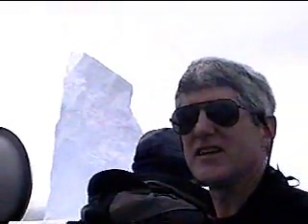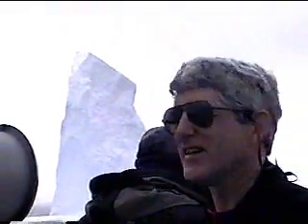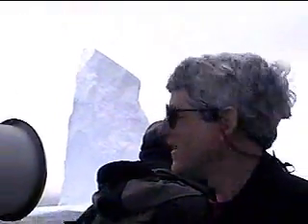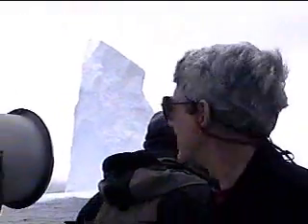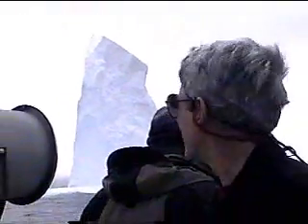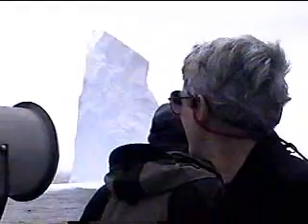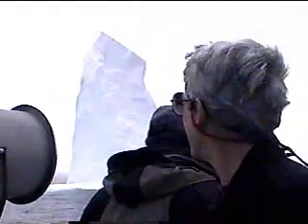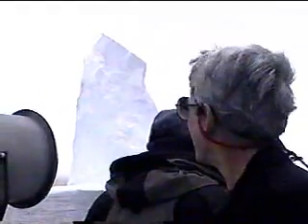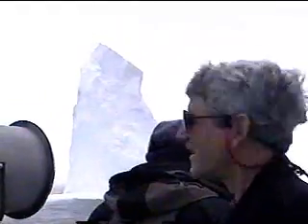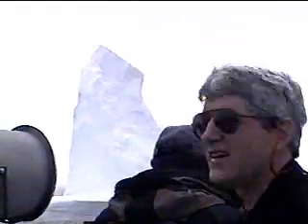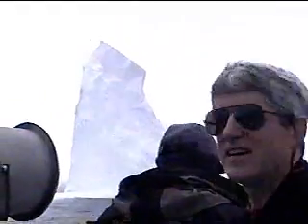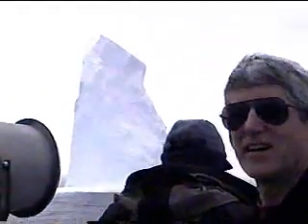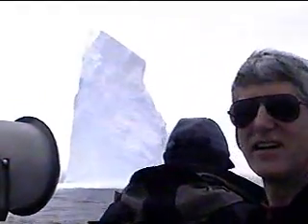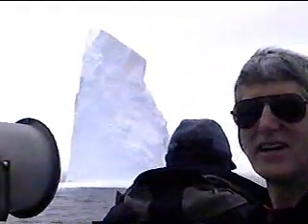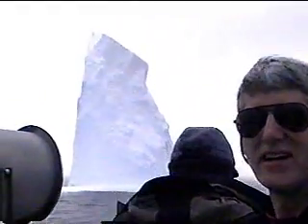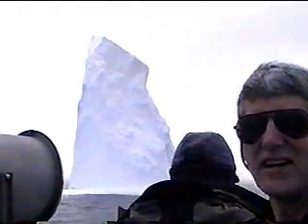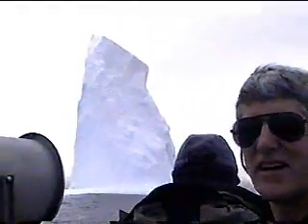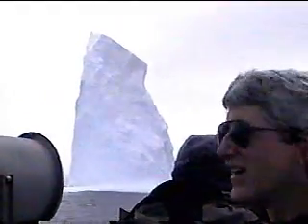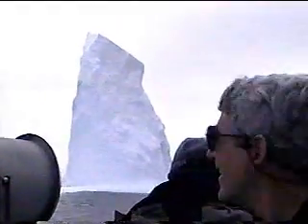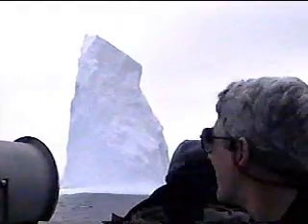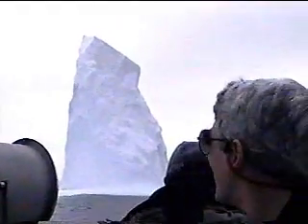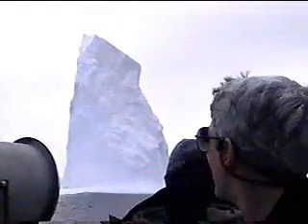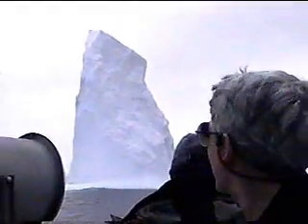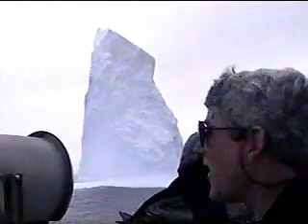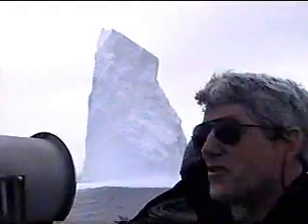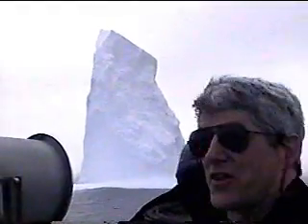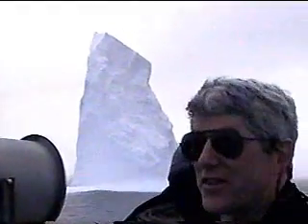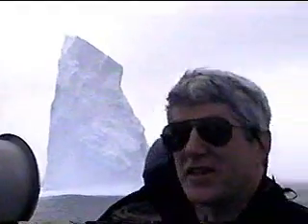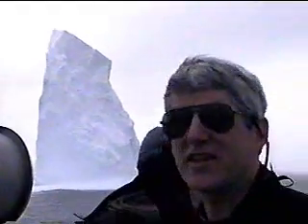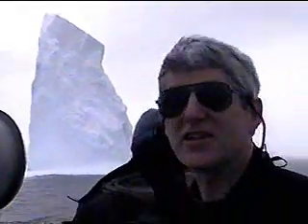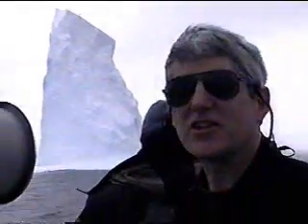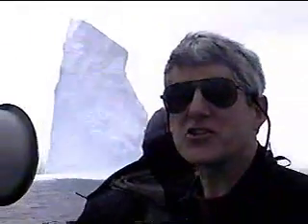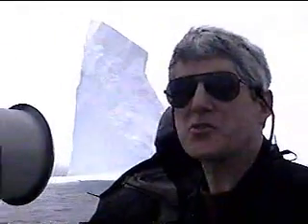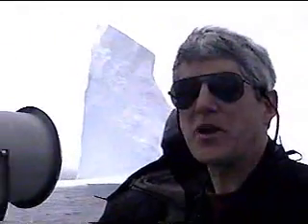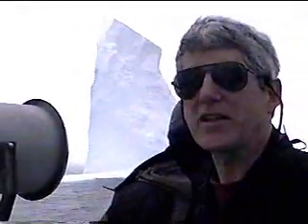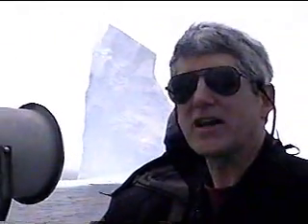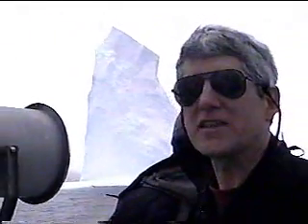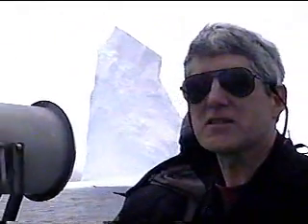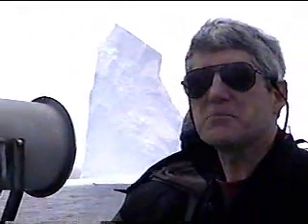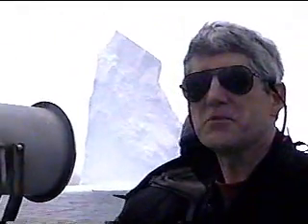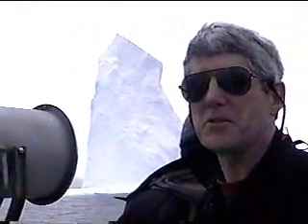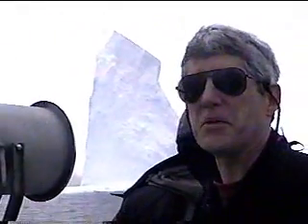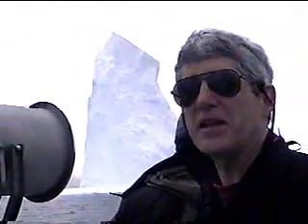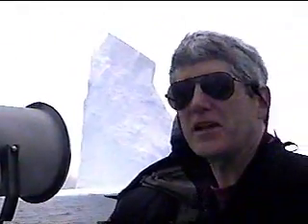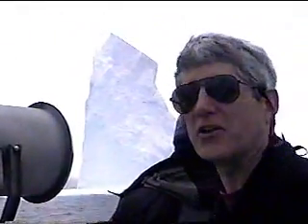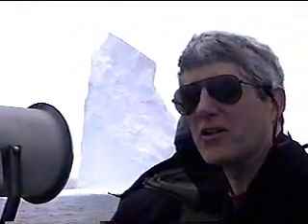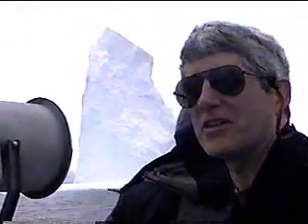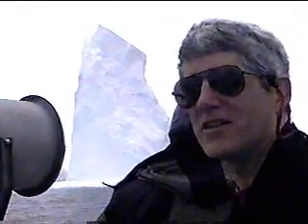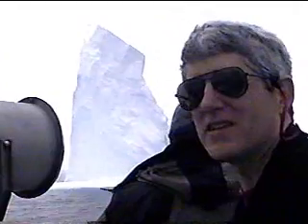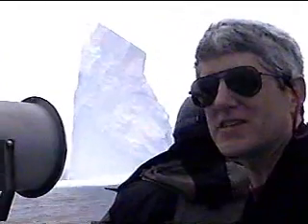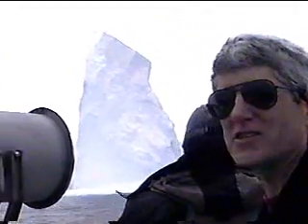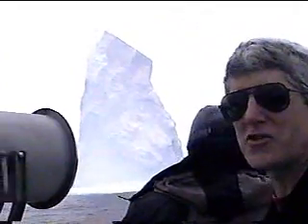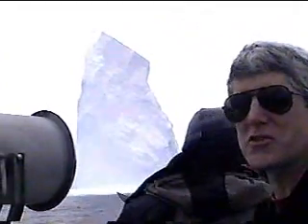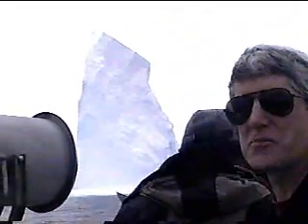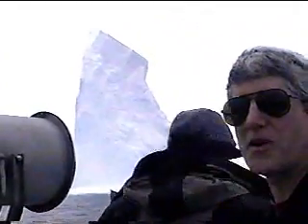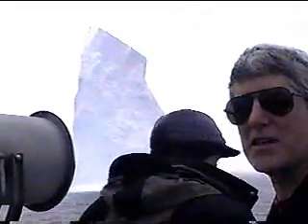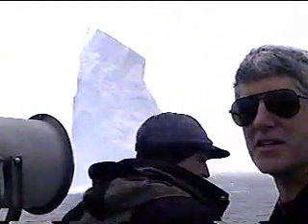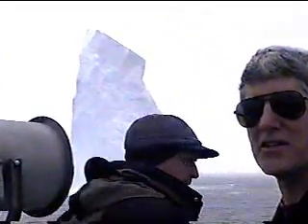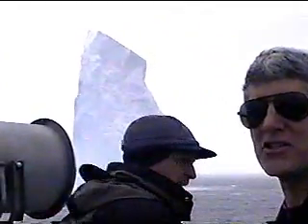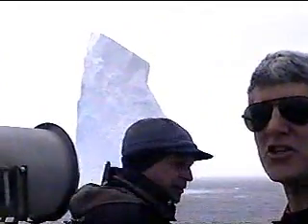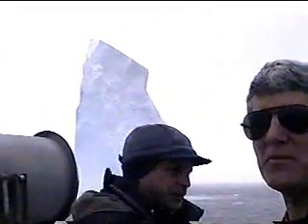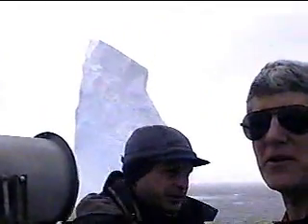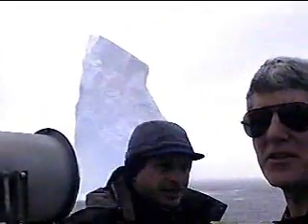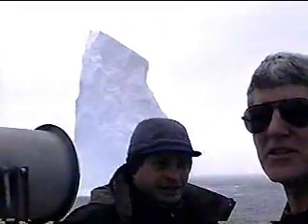Have you seen anything like this before? No, nothing that looks quite like this. It's a pinnacle — that's so surprising, this shape of it.